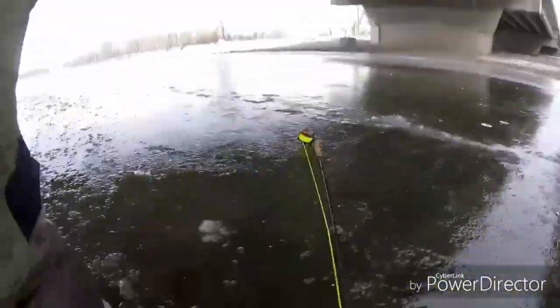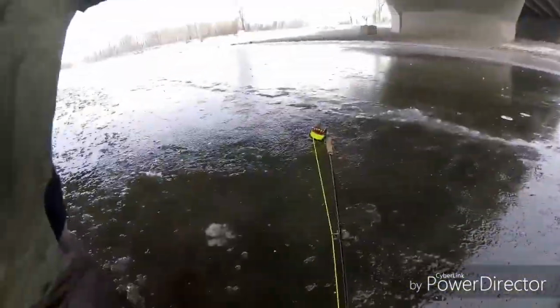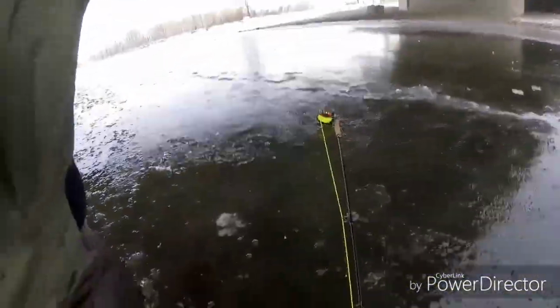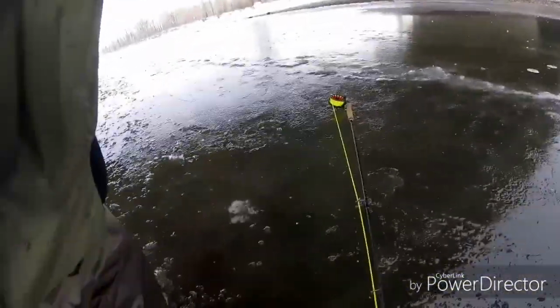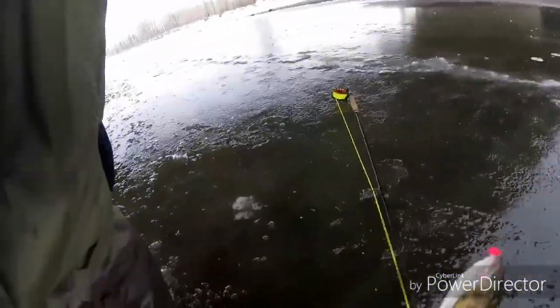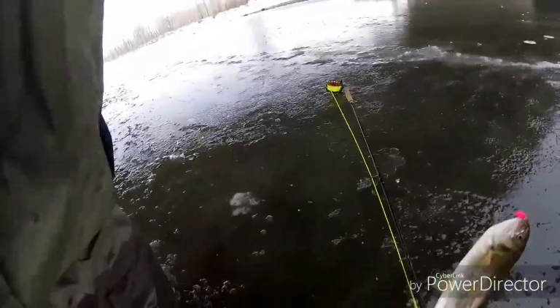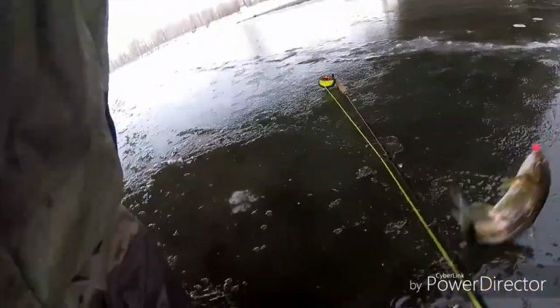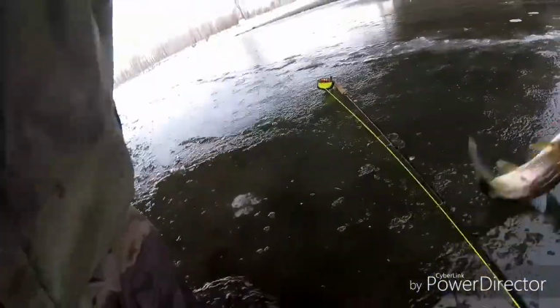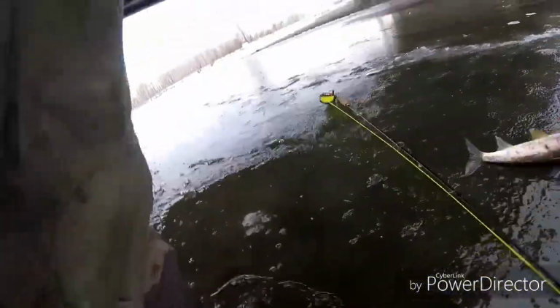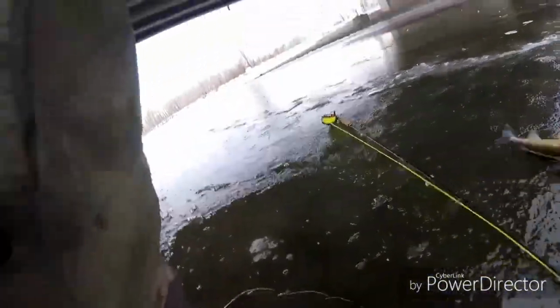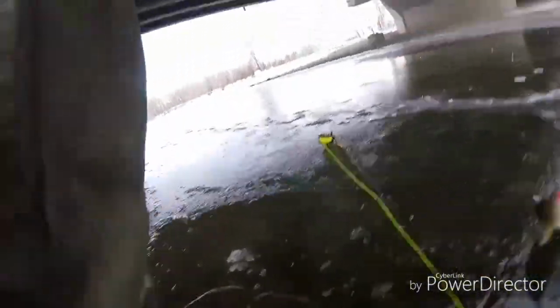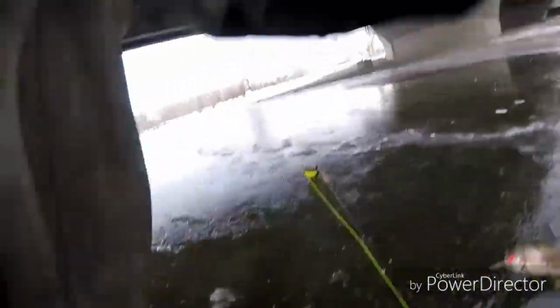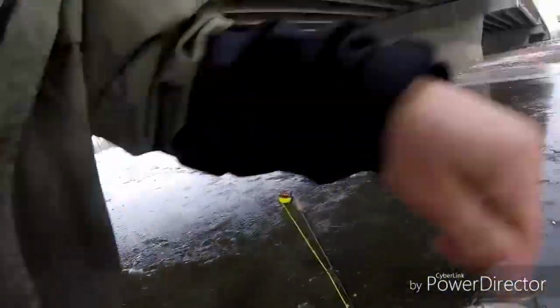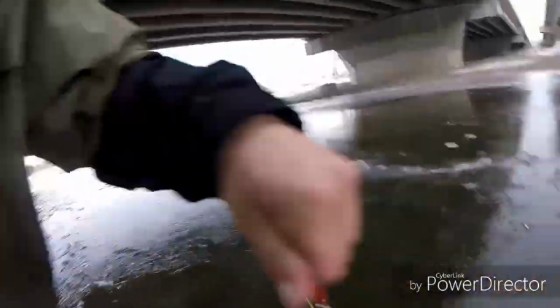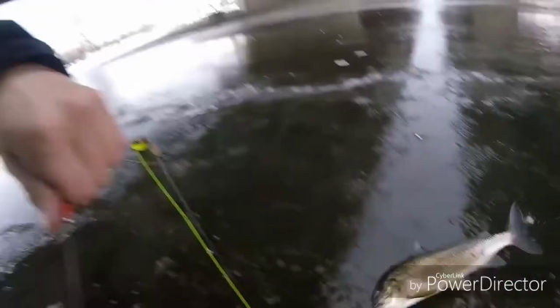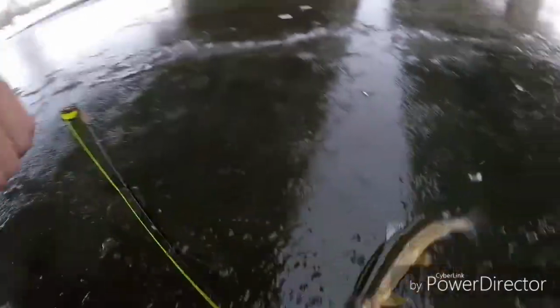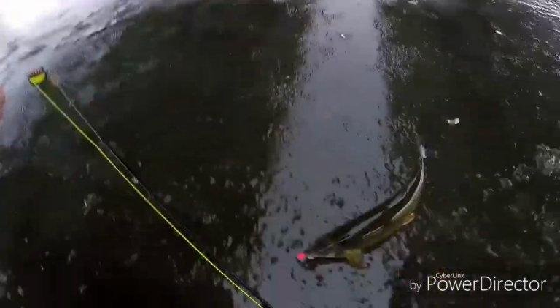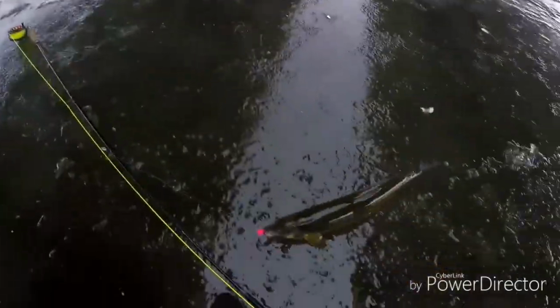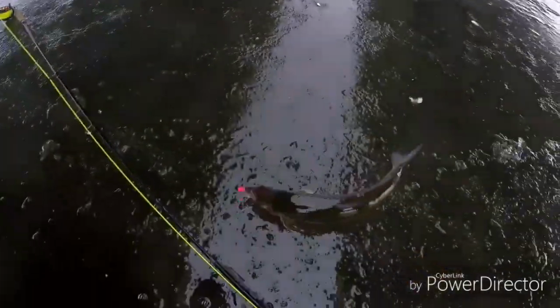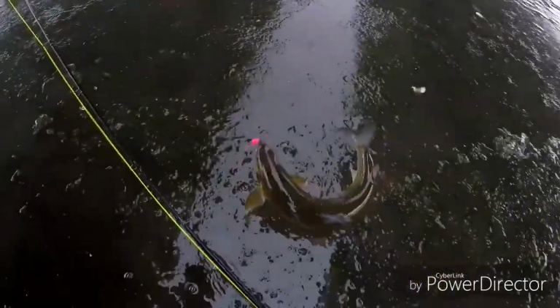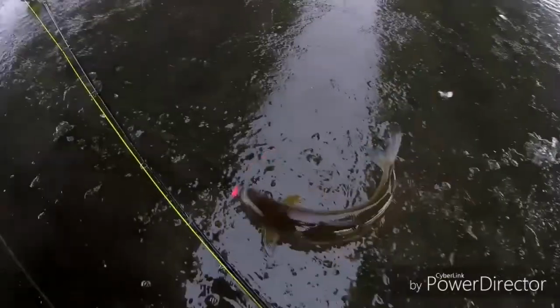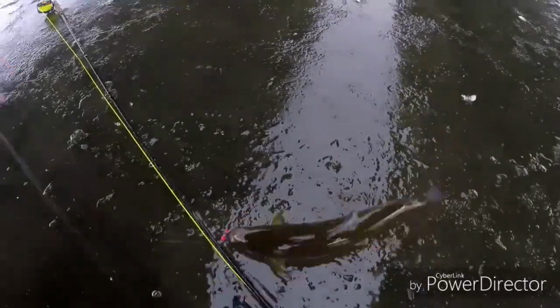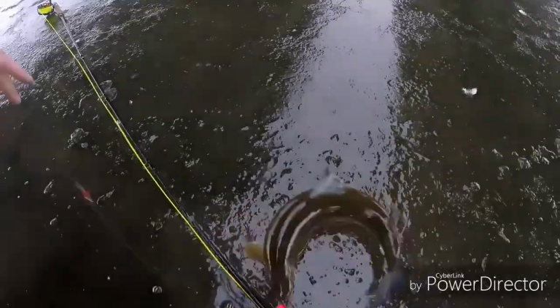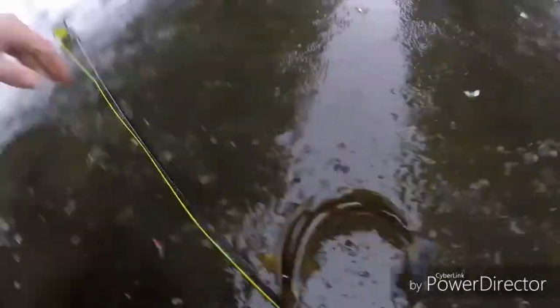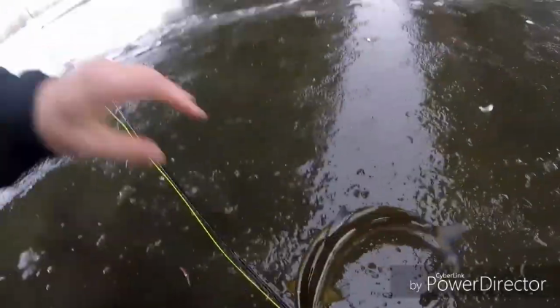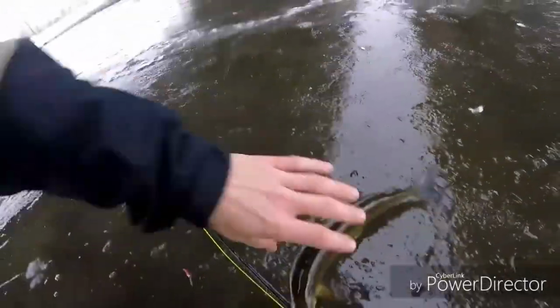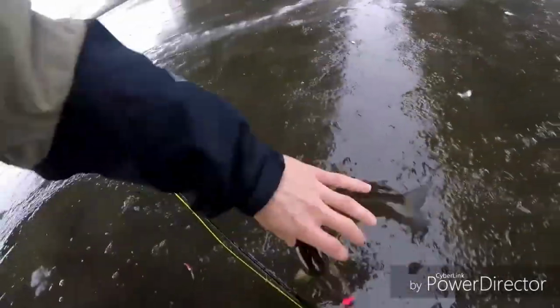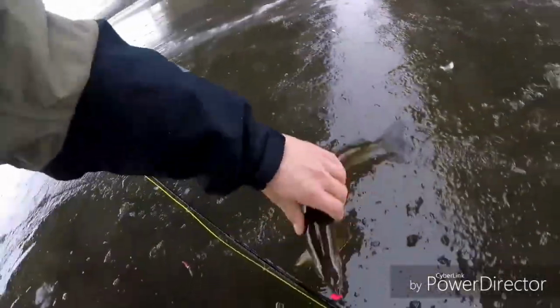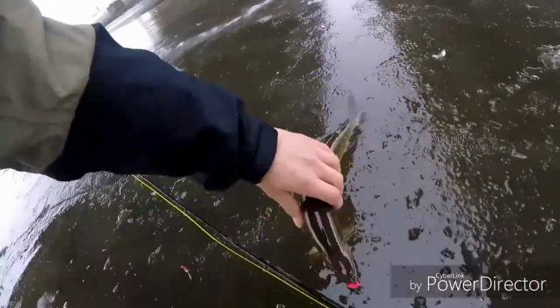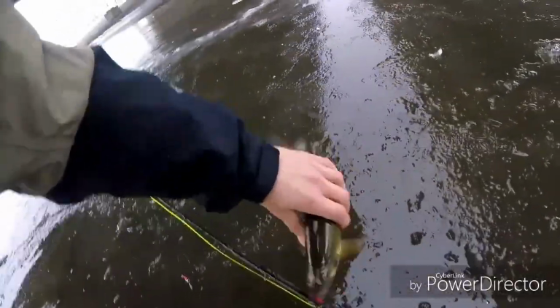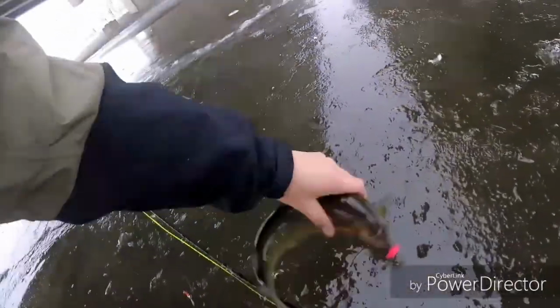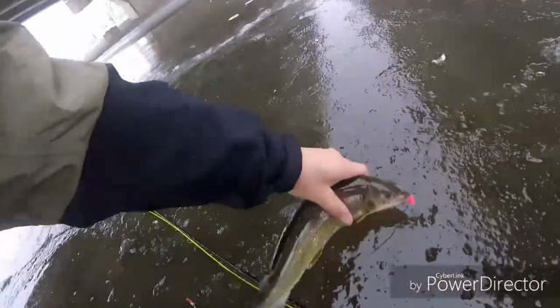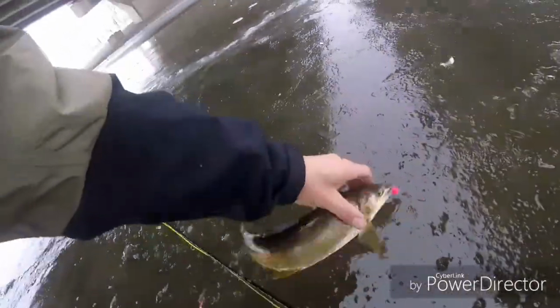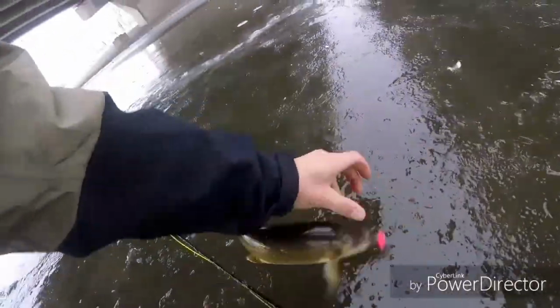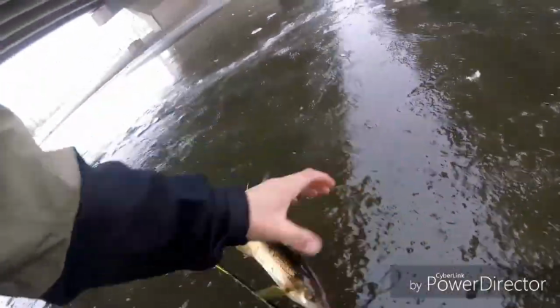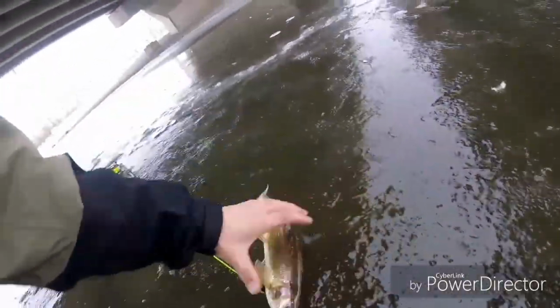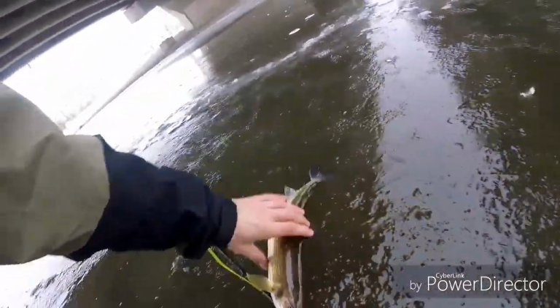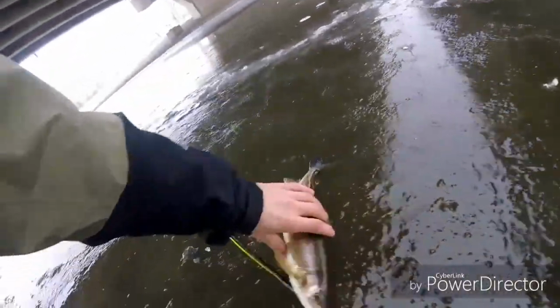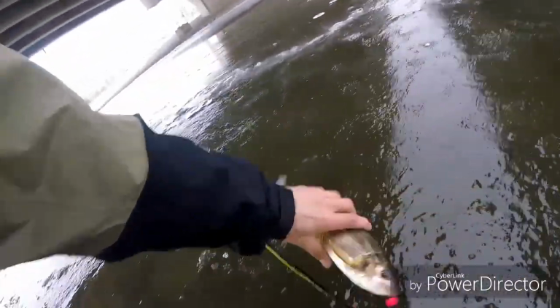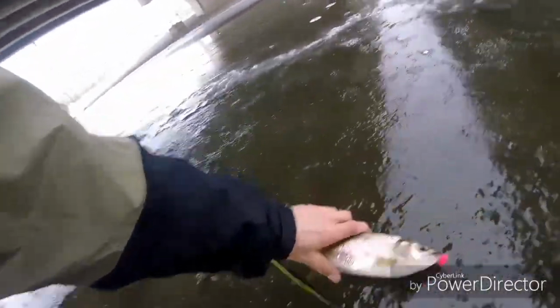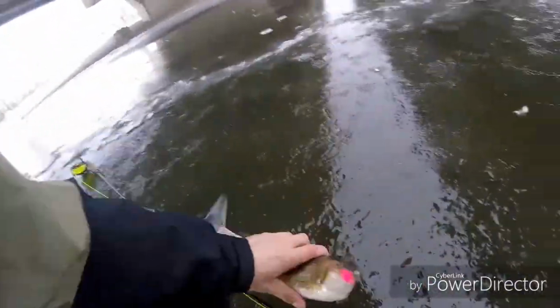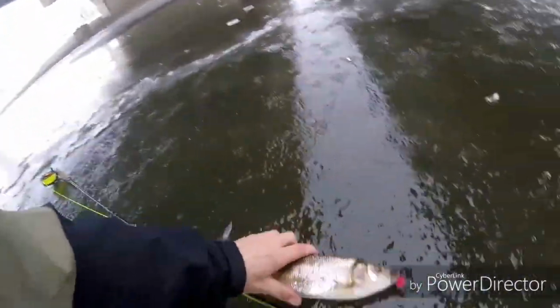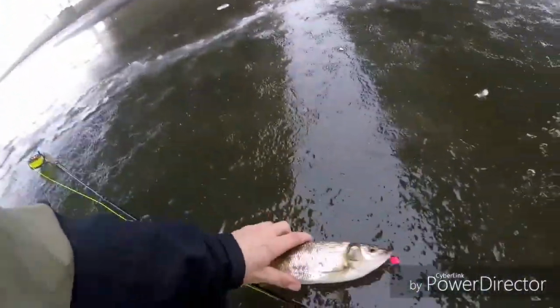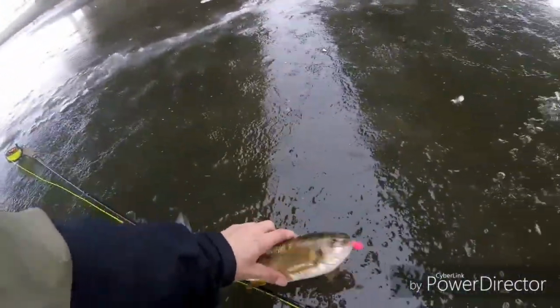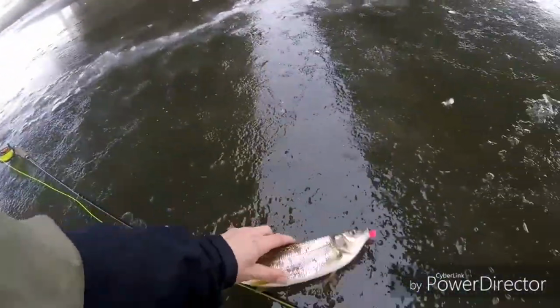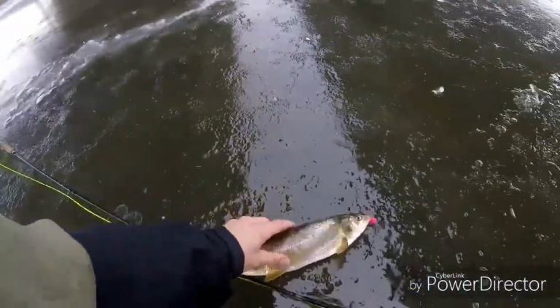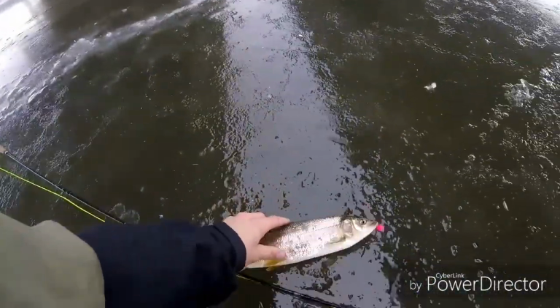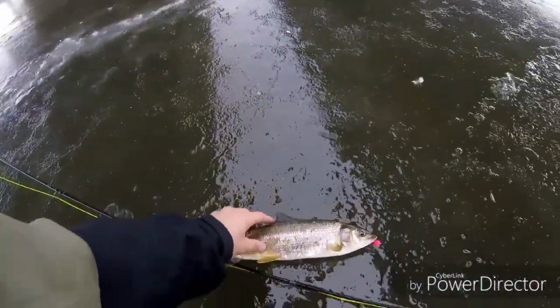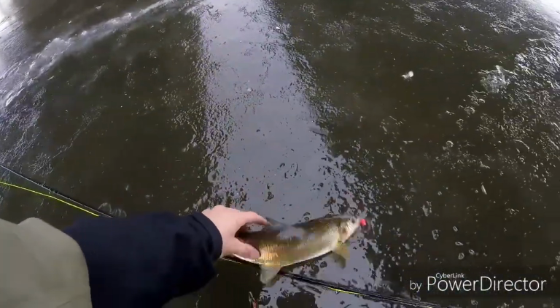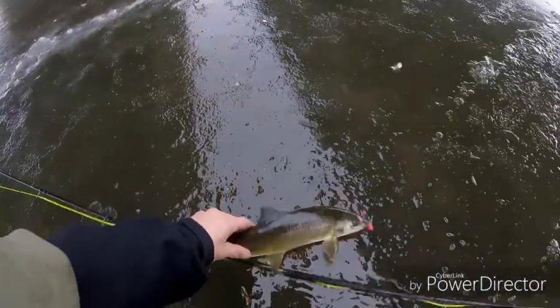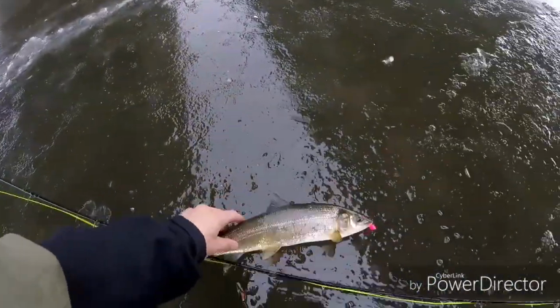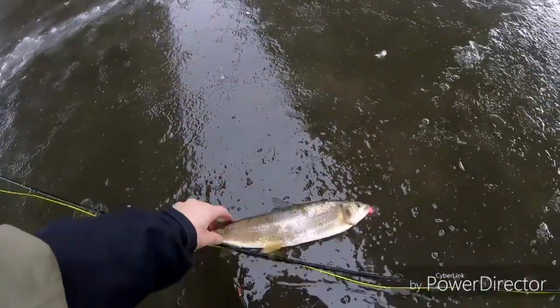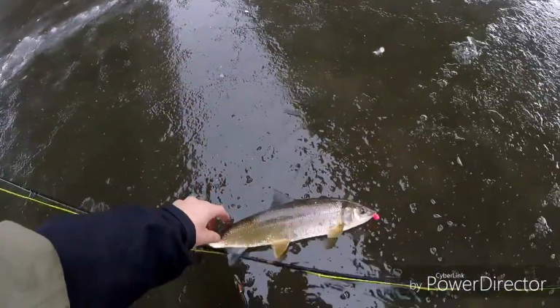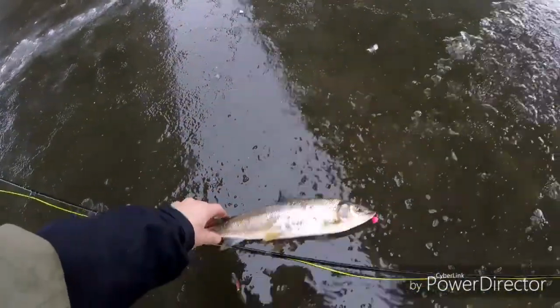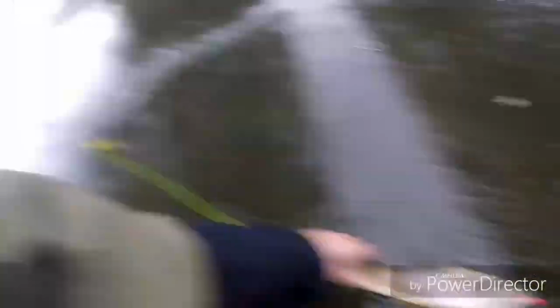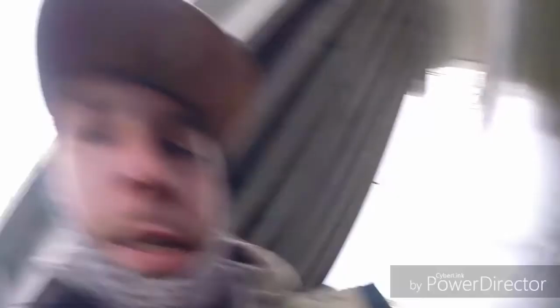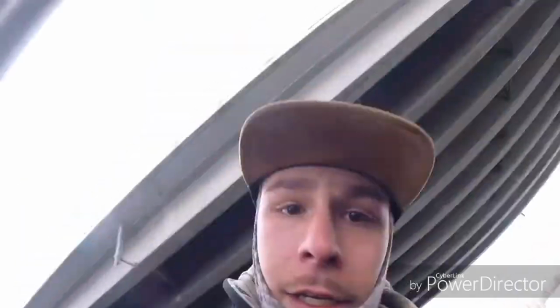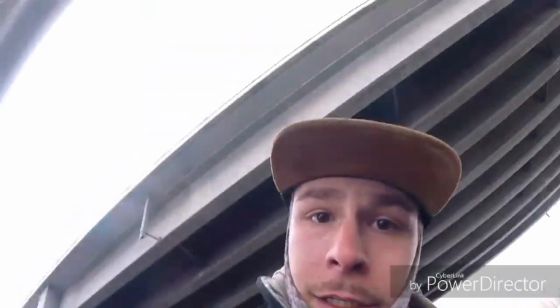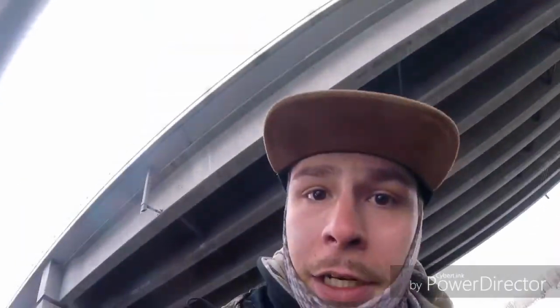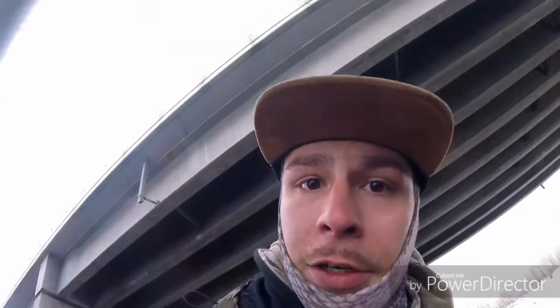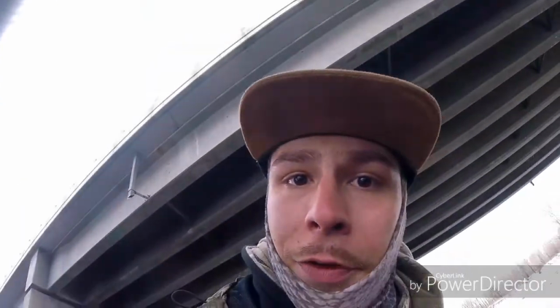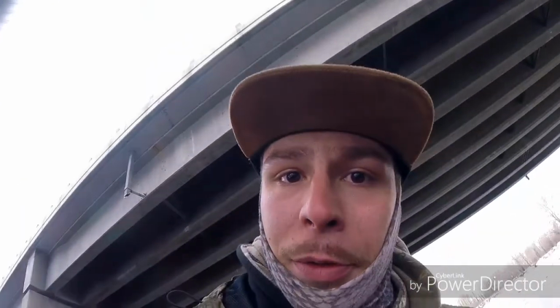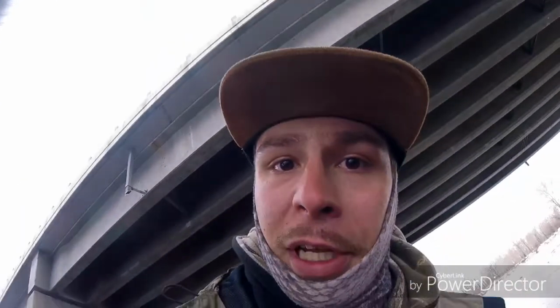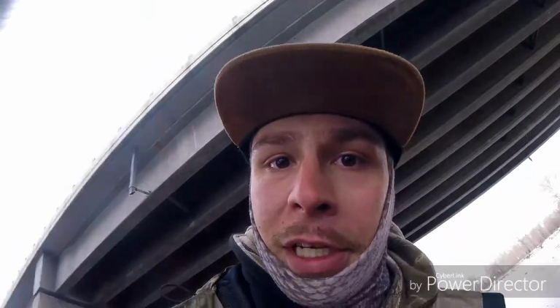Get him up here on the ice, check him out. Guys, this is an awesome fish, stay tuned for the release. Here we go.